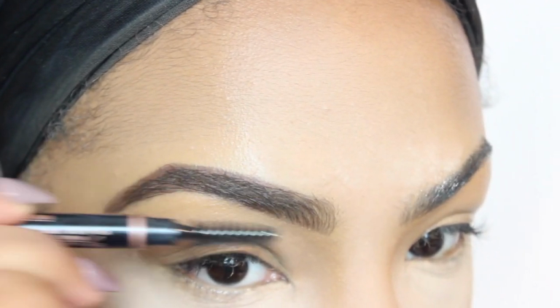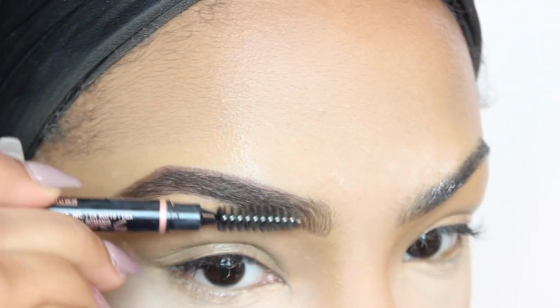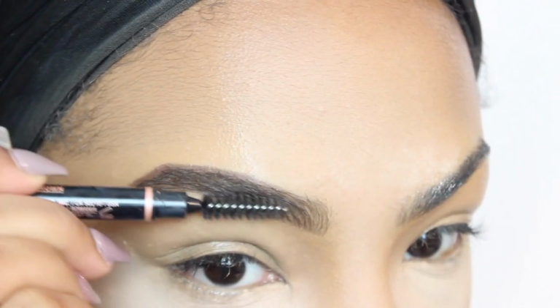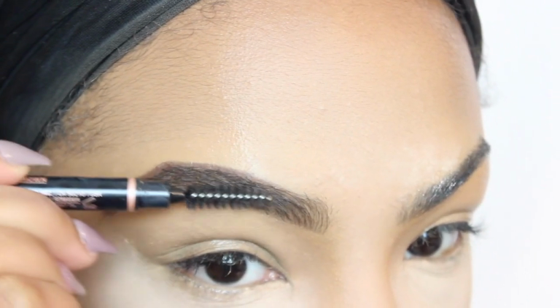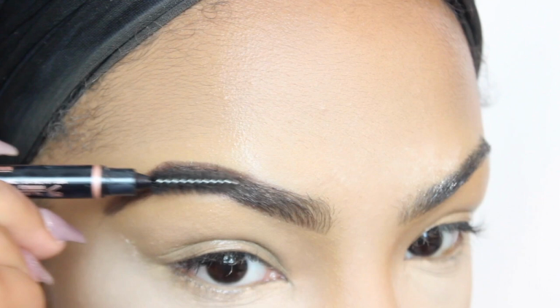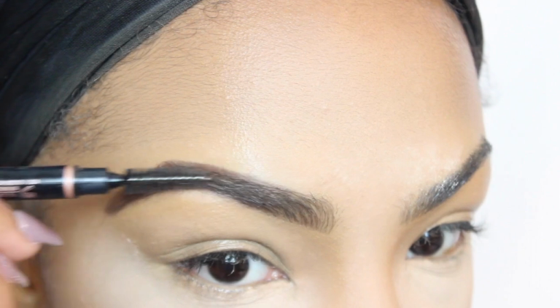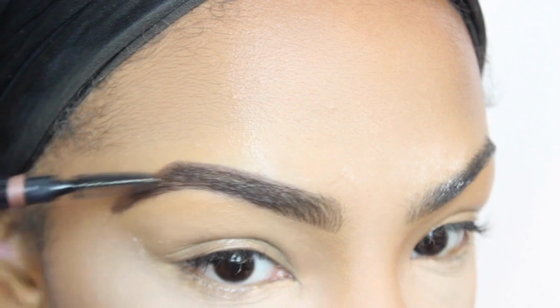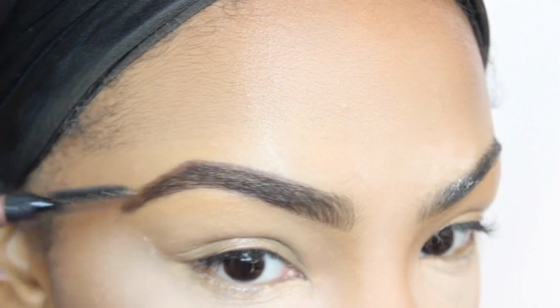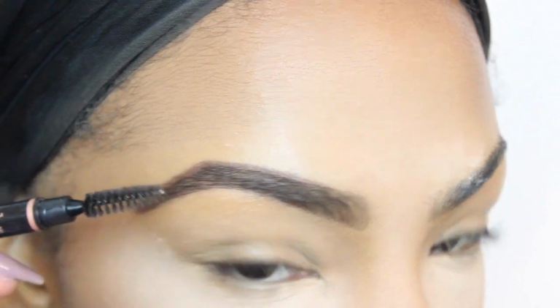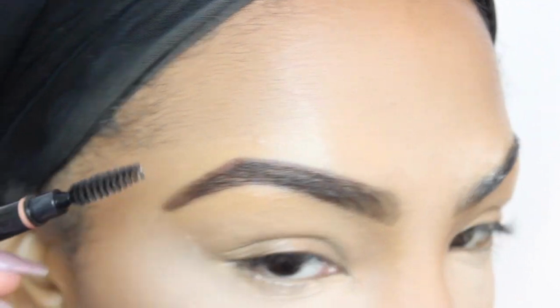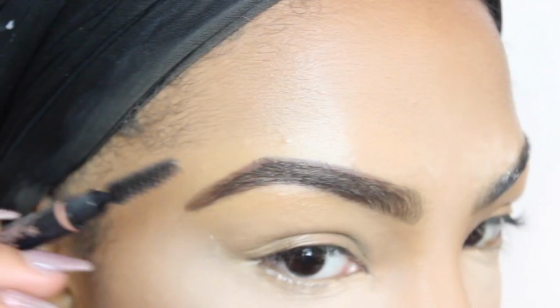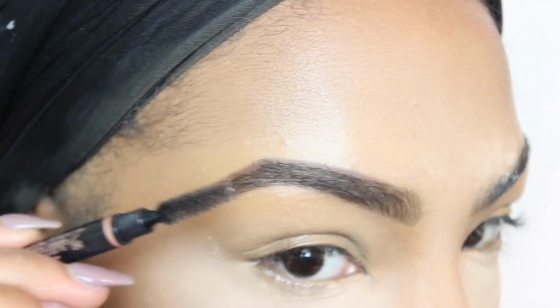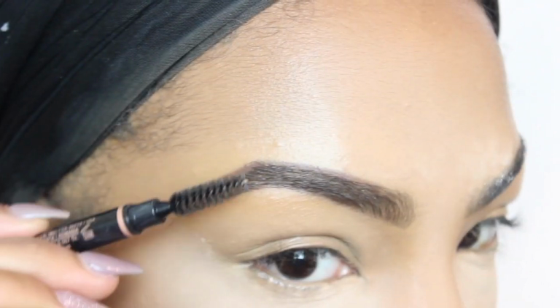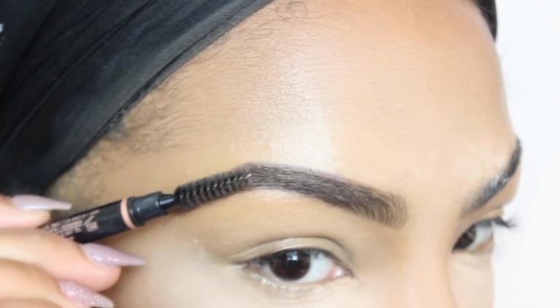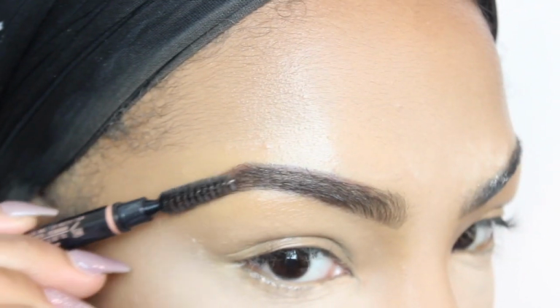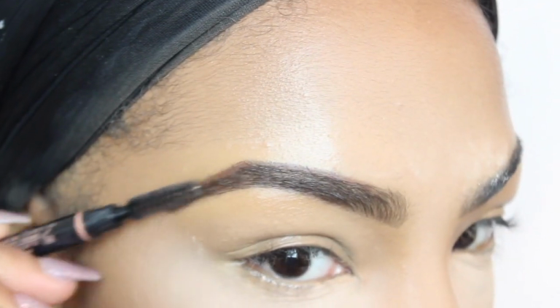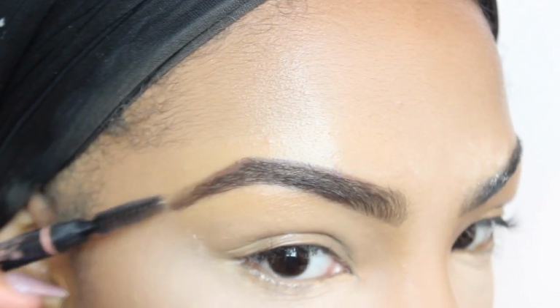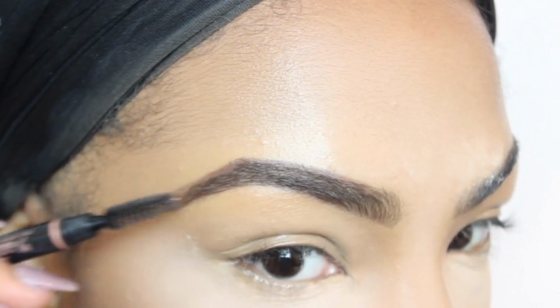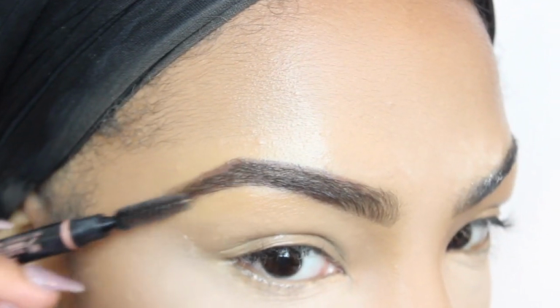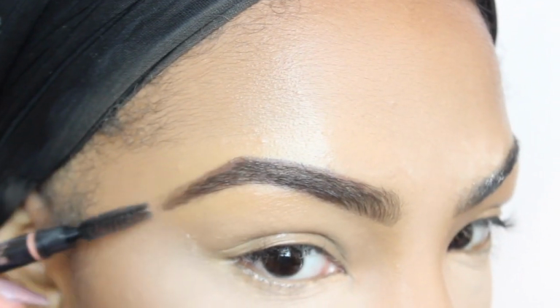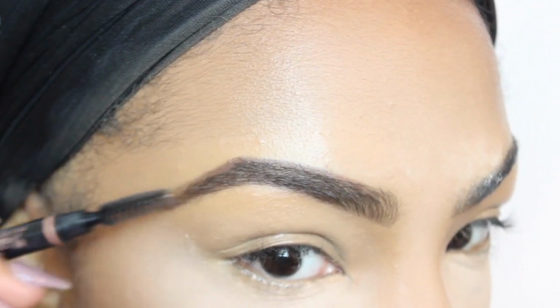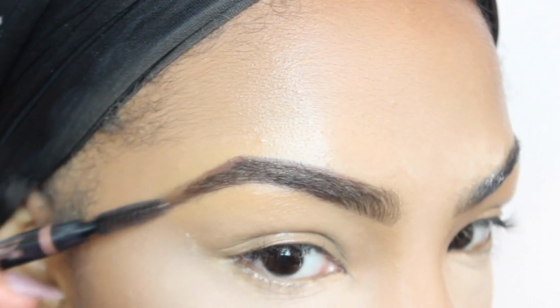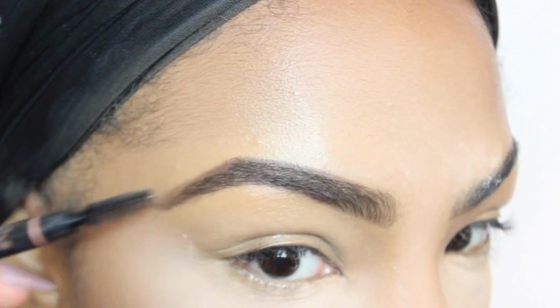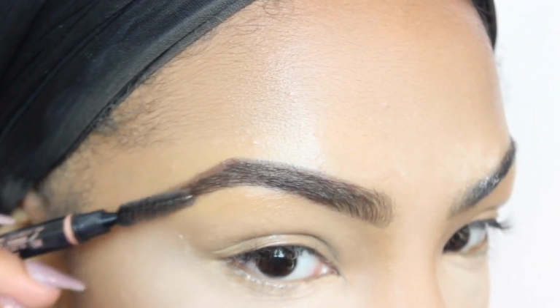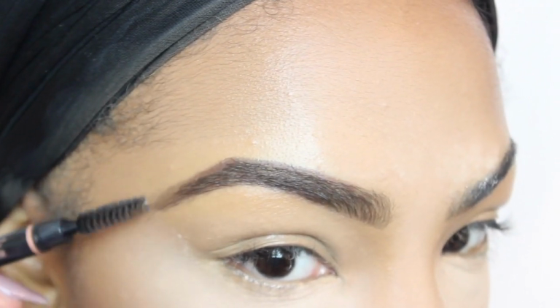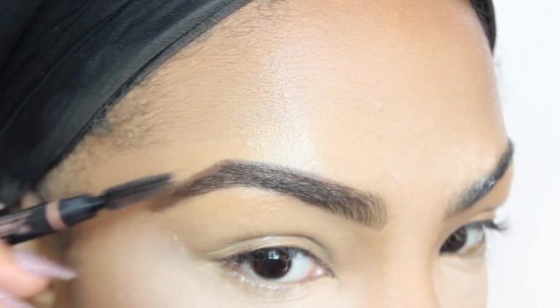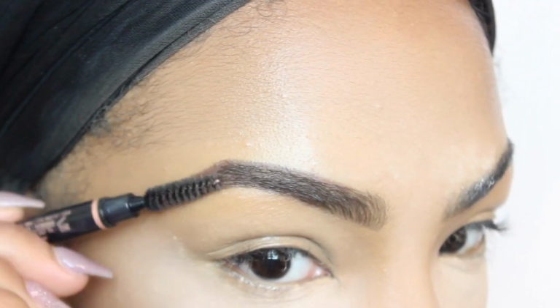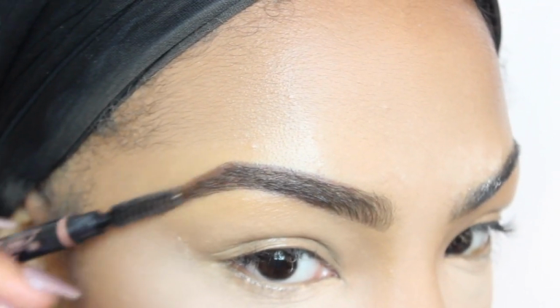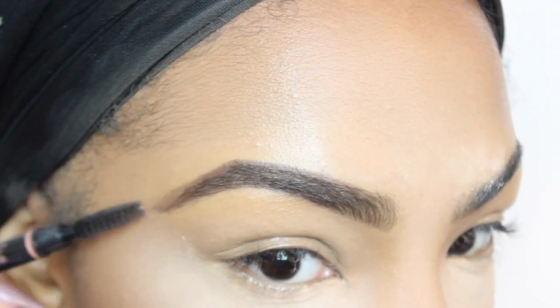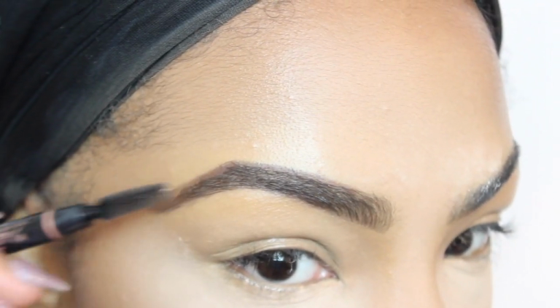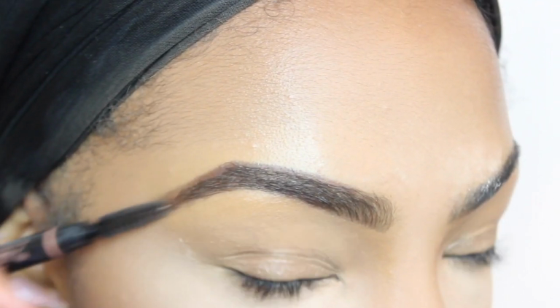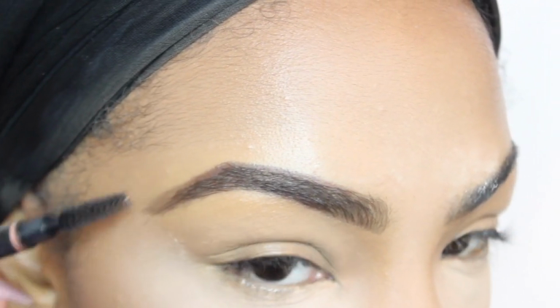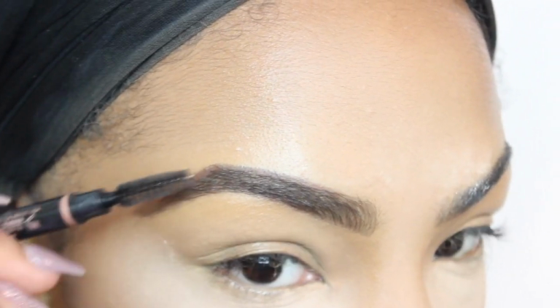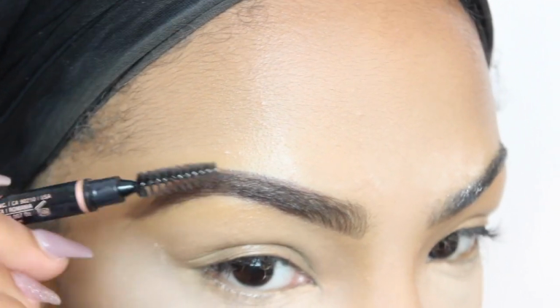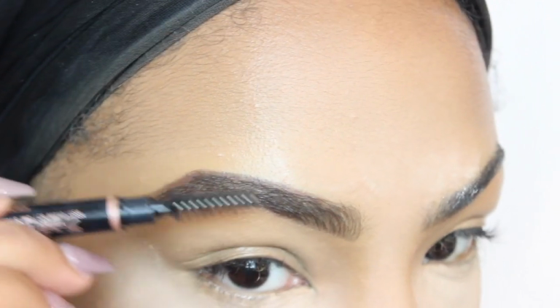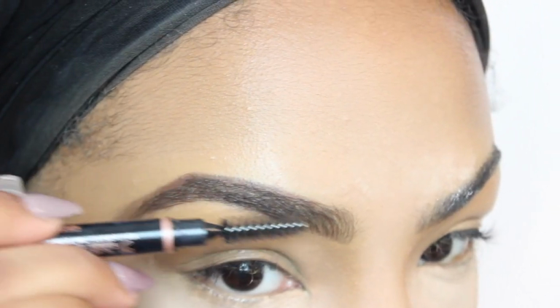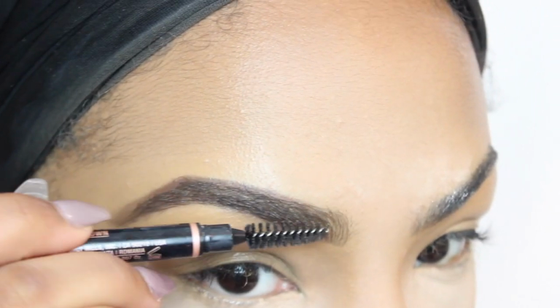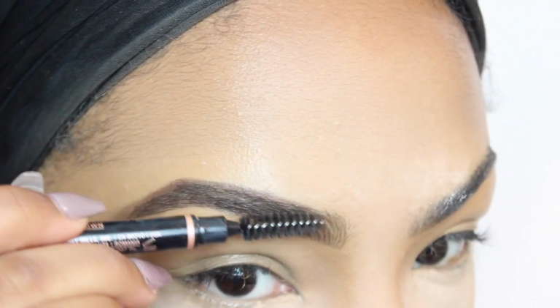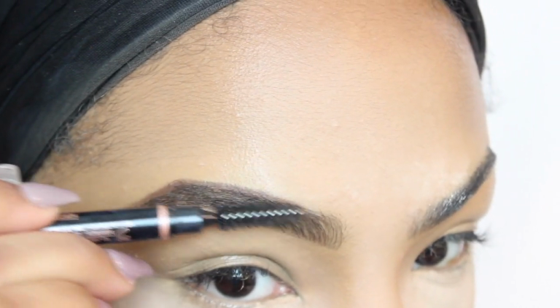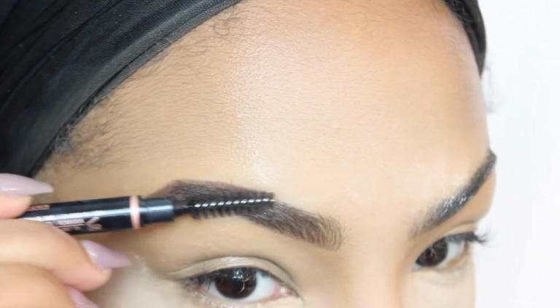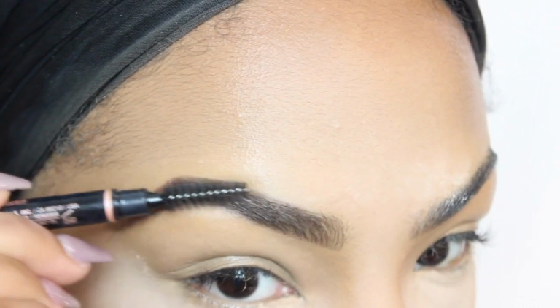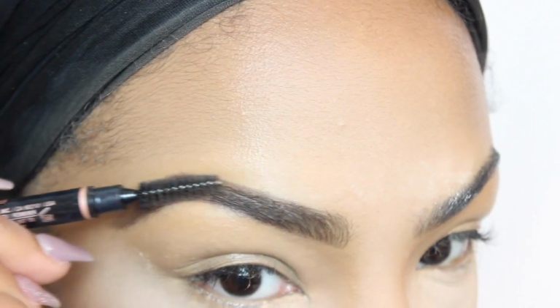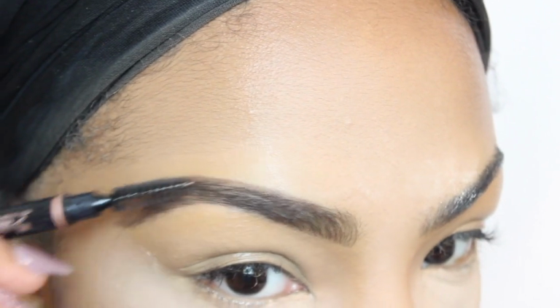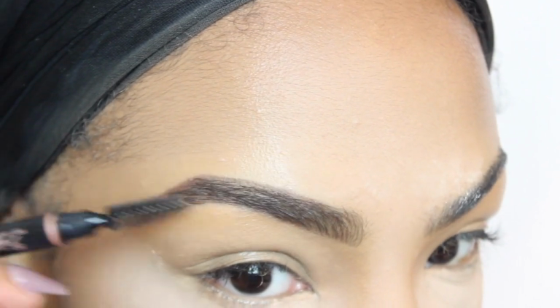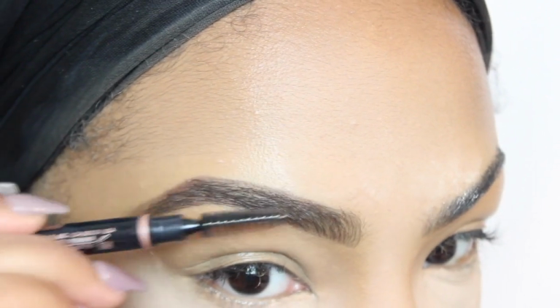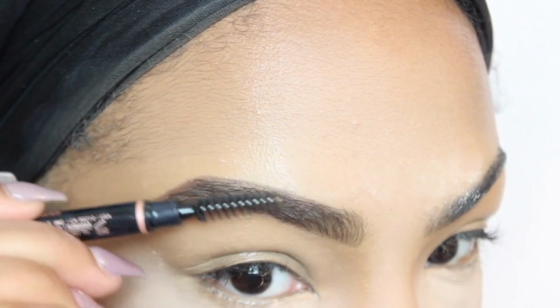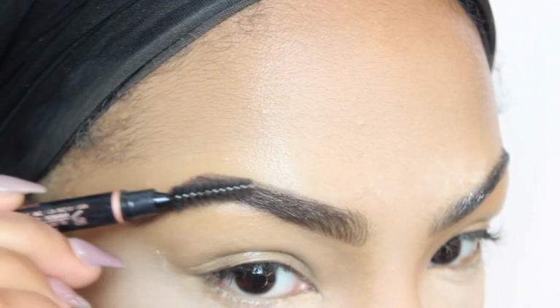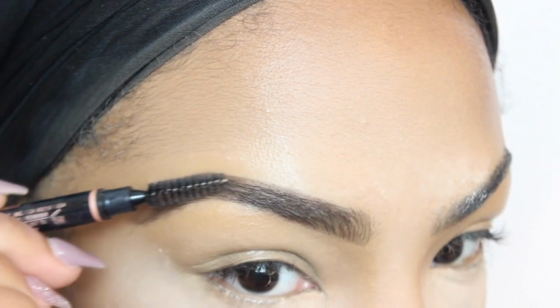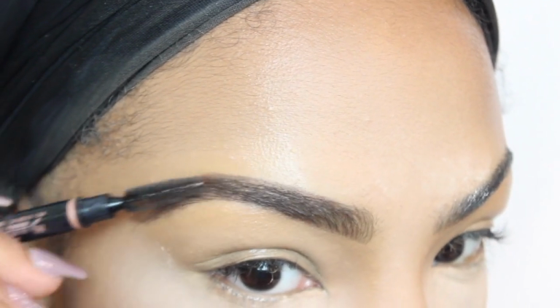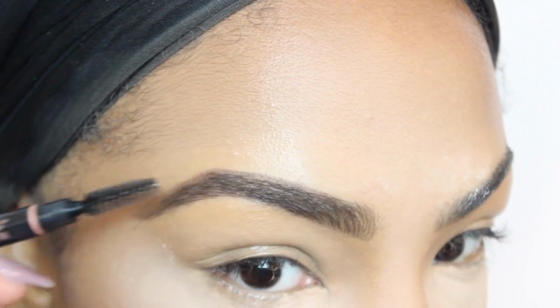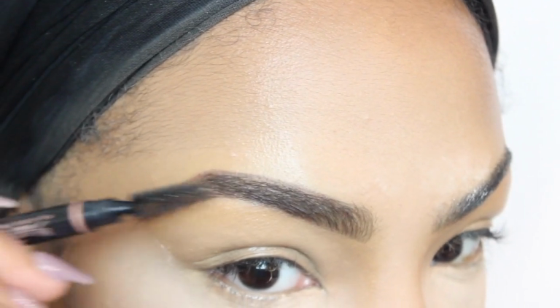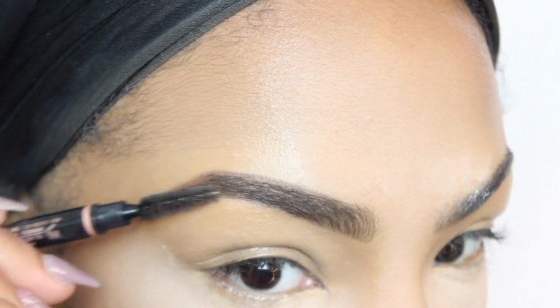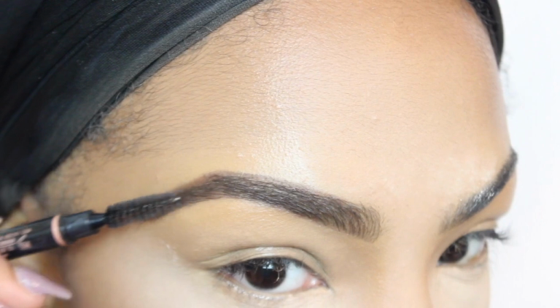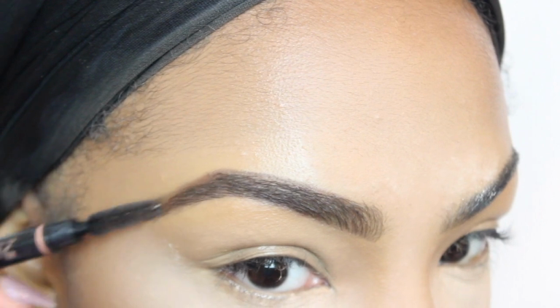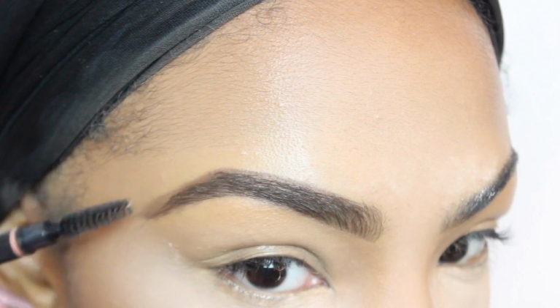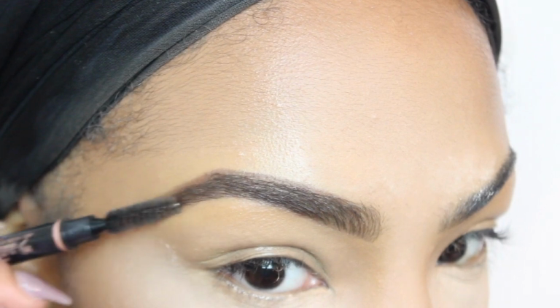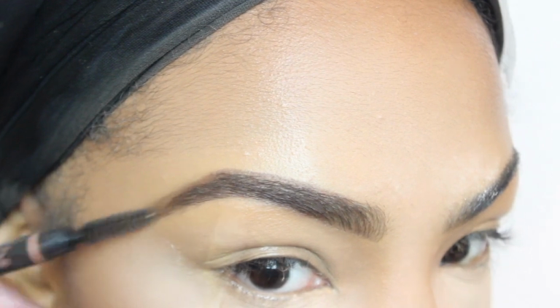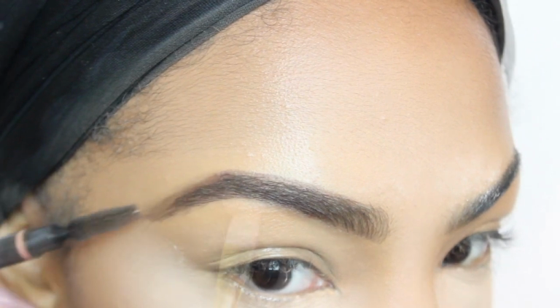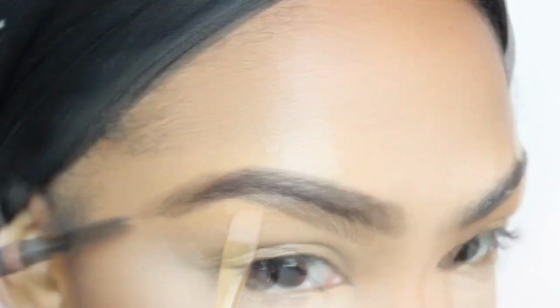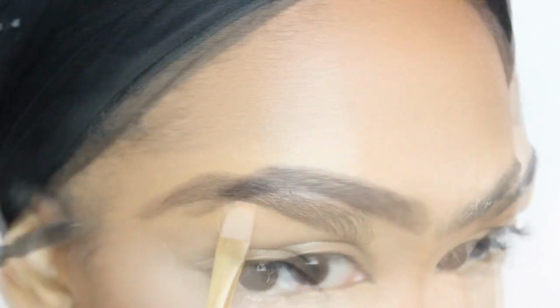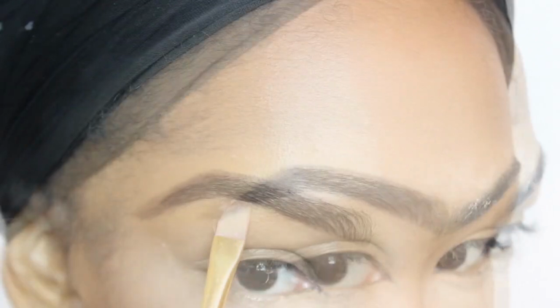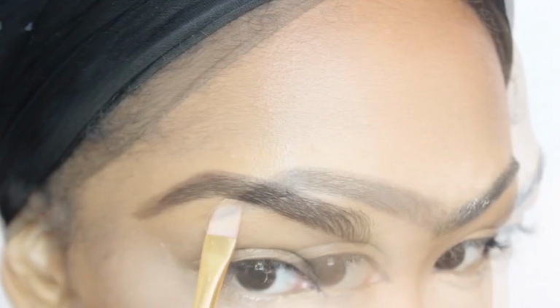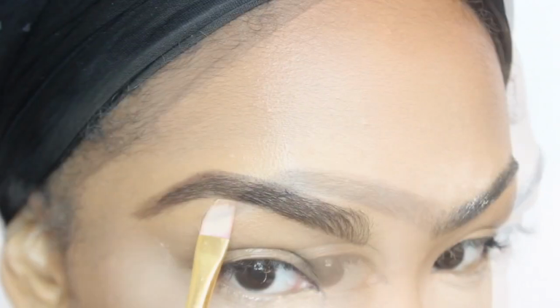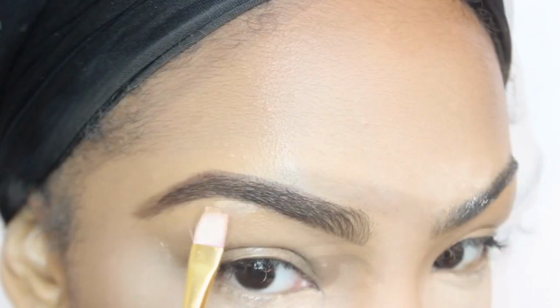I'm using an eyeshadow from my Too Faced Chocolate Bar palette — it's the color Truffled. And now I'm just blending everything out. That spoolie comes right in handy.